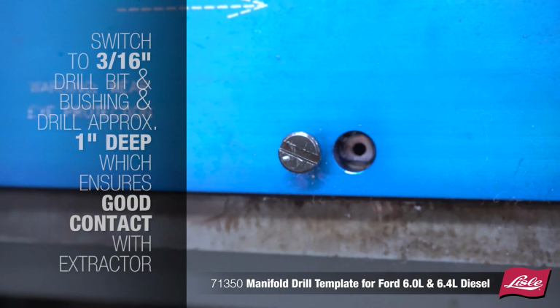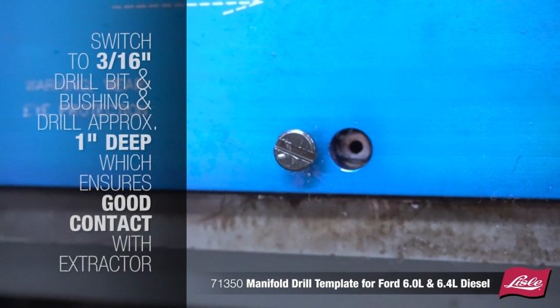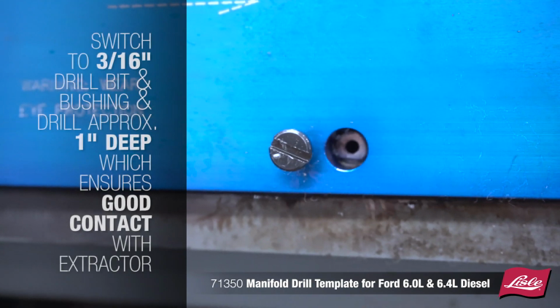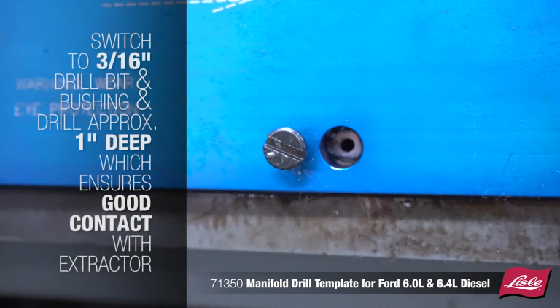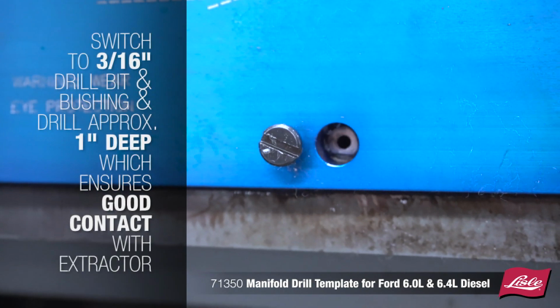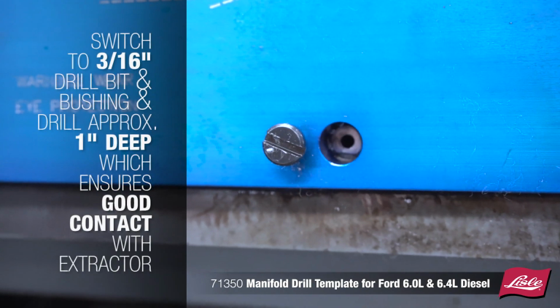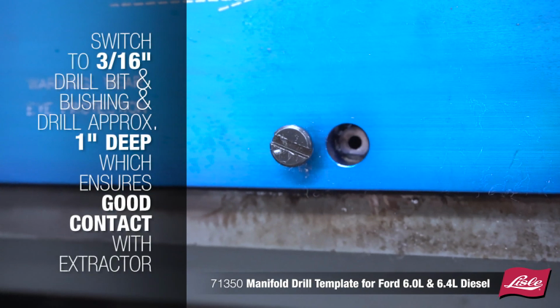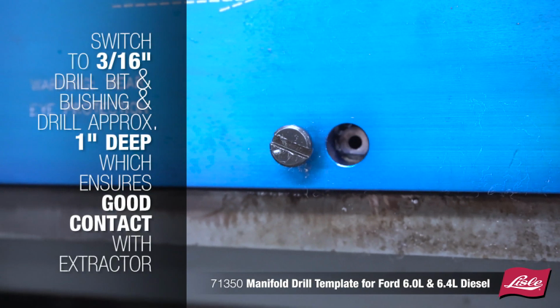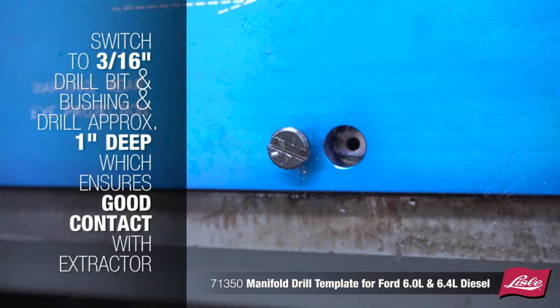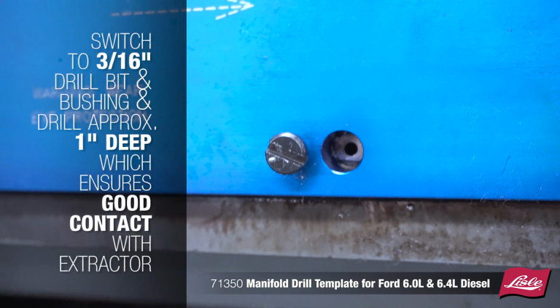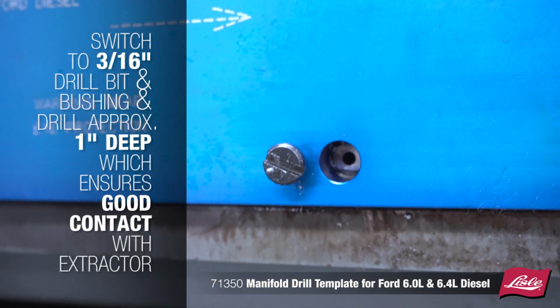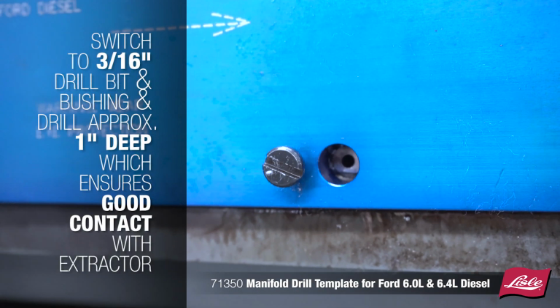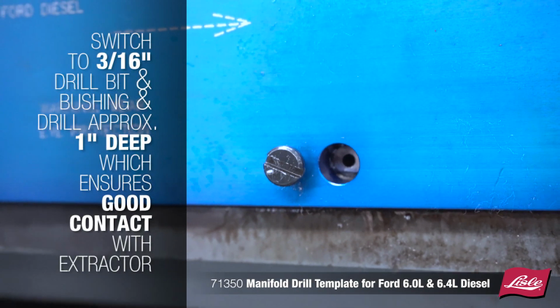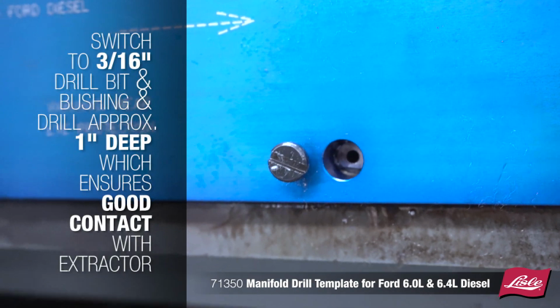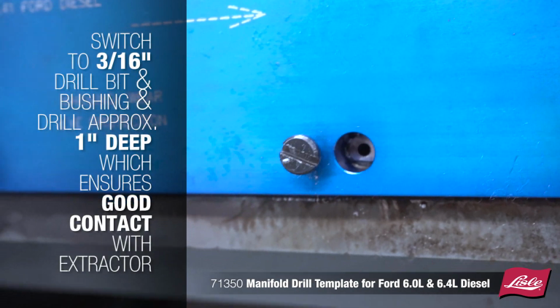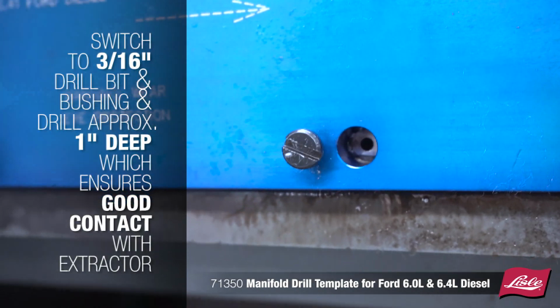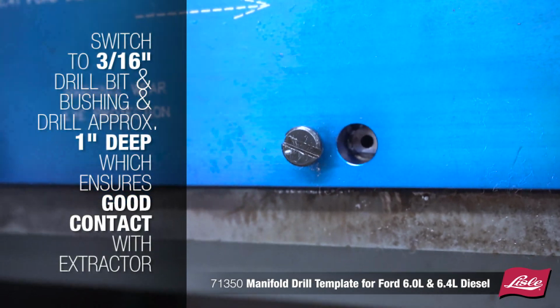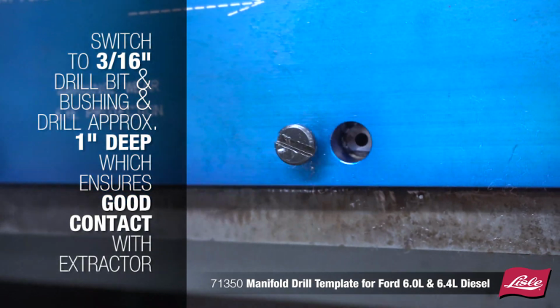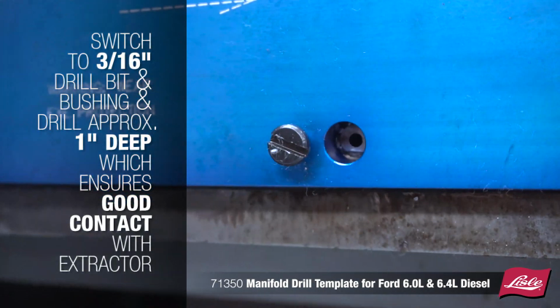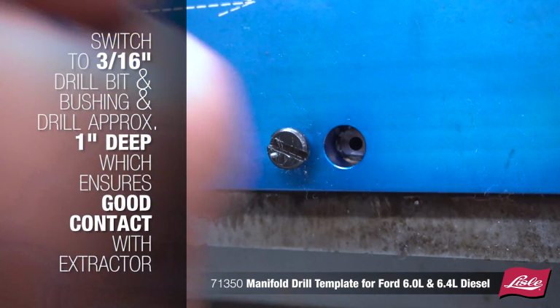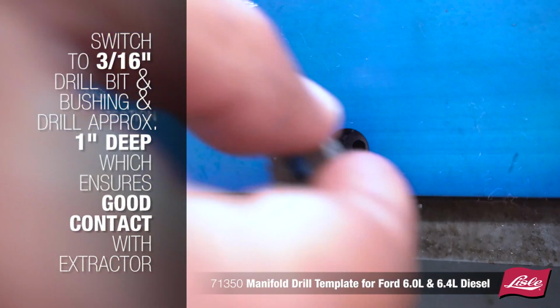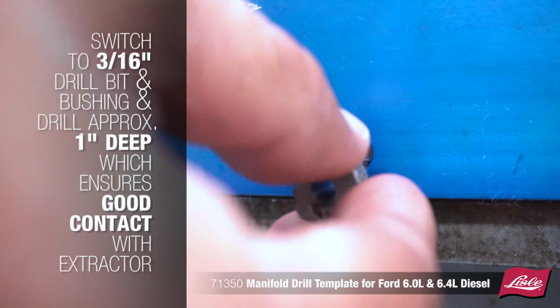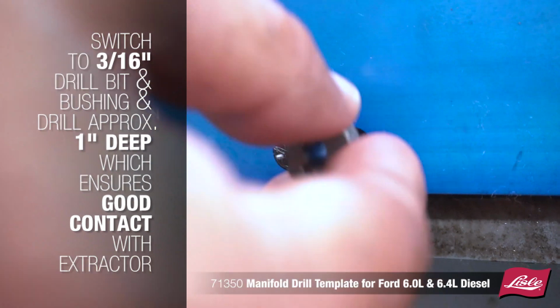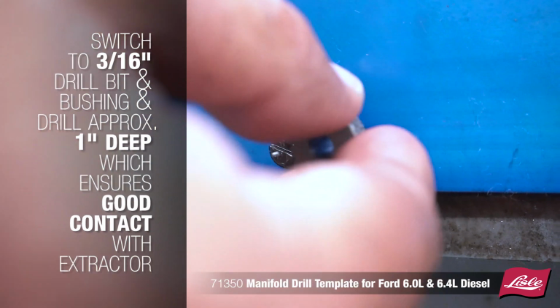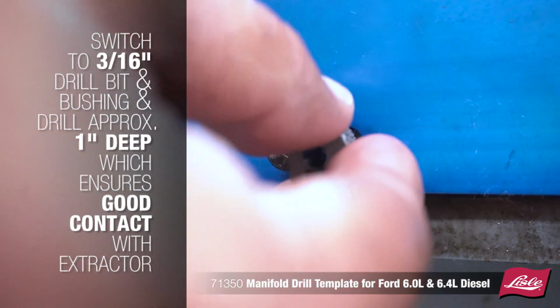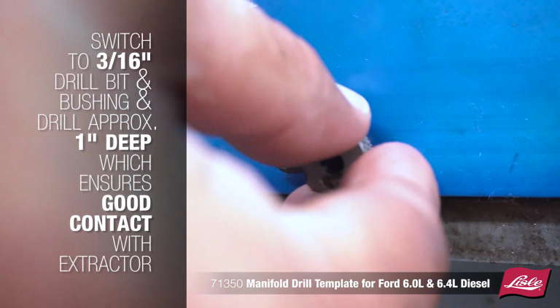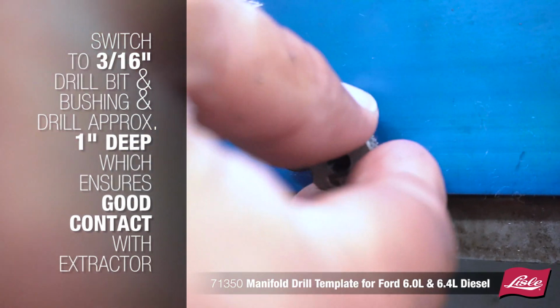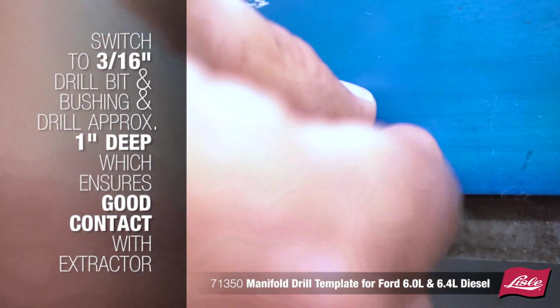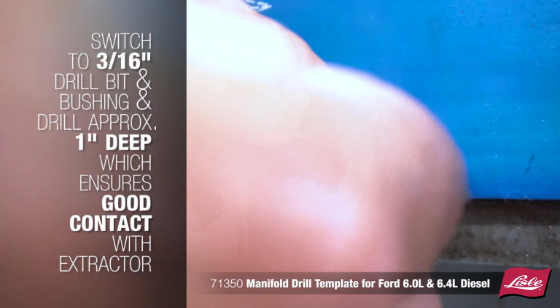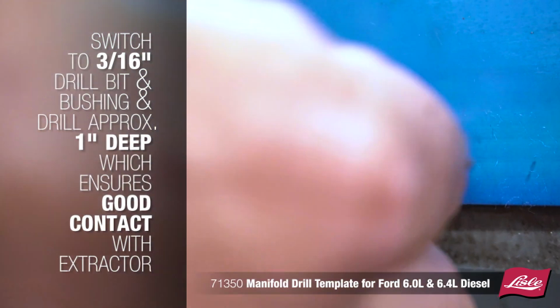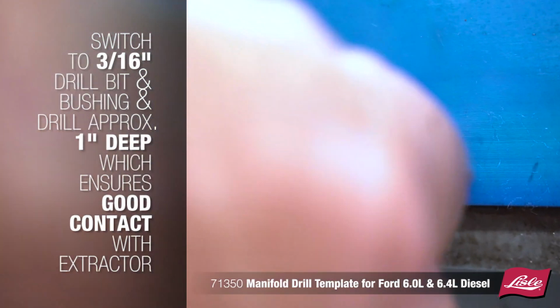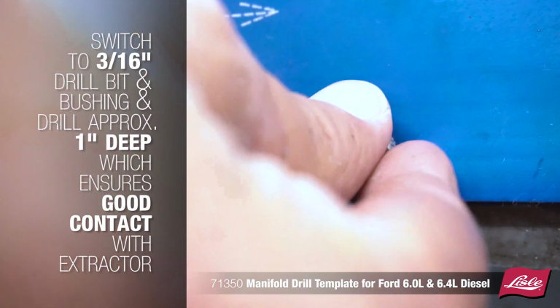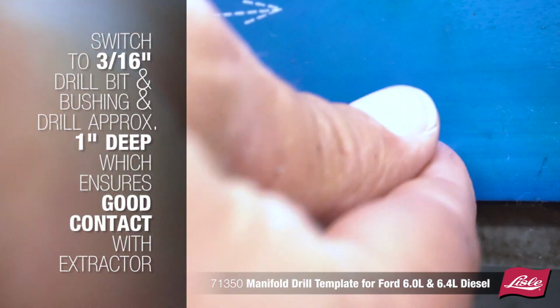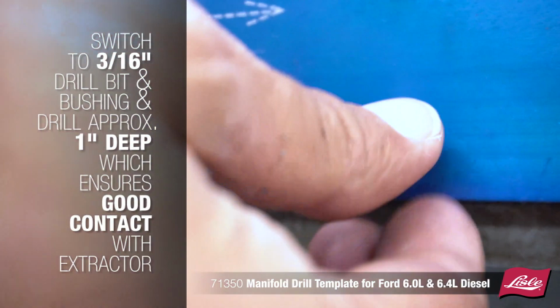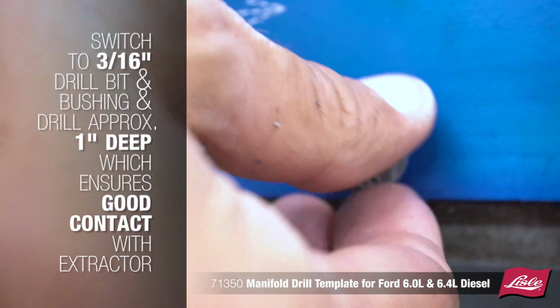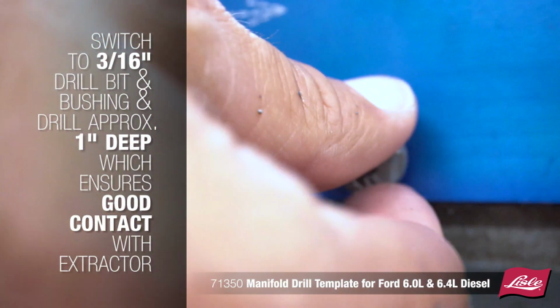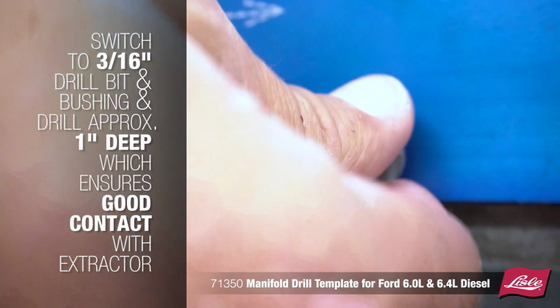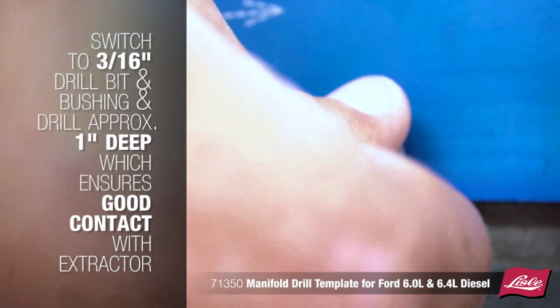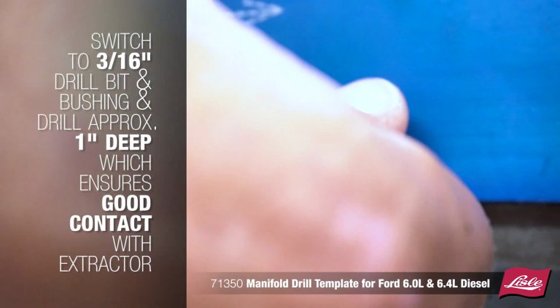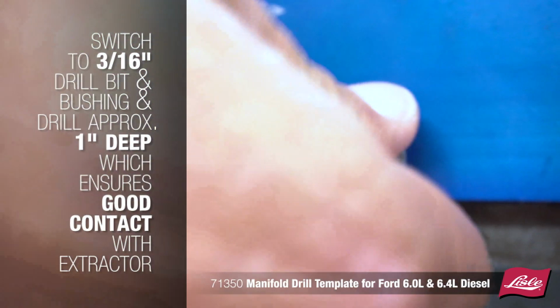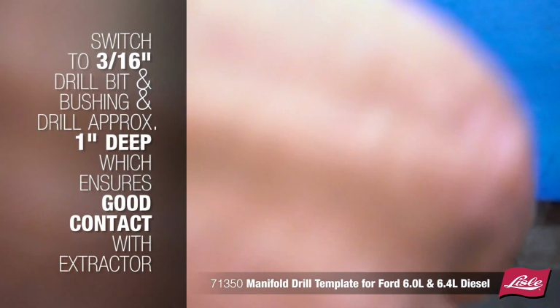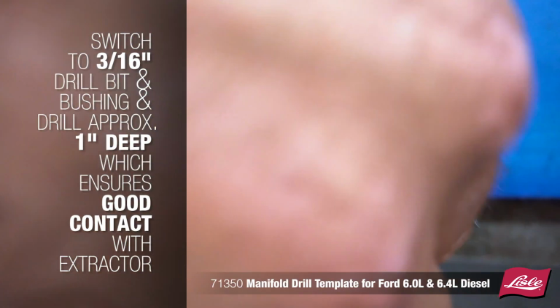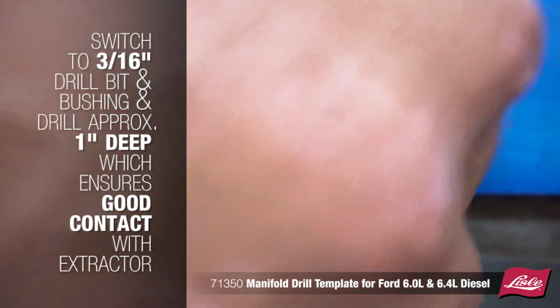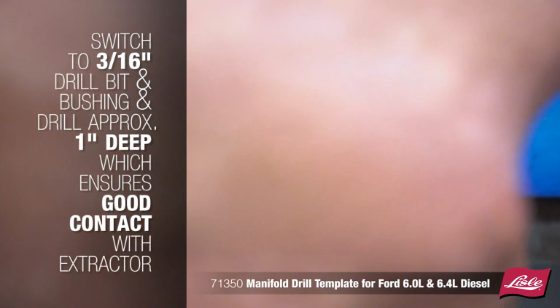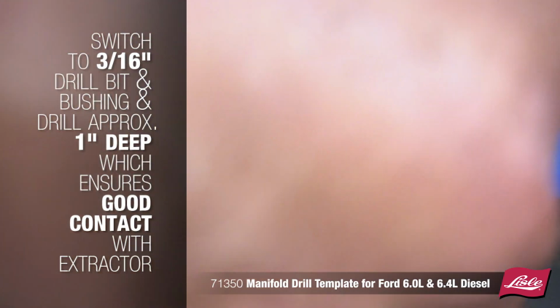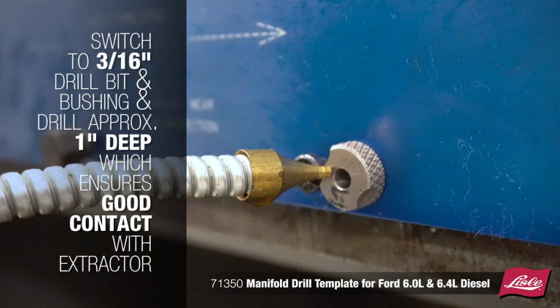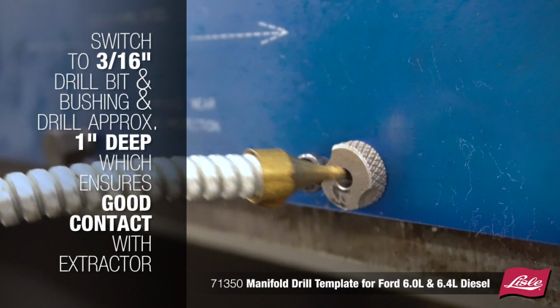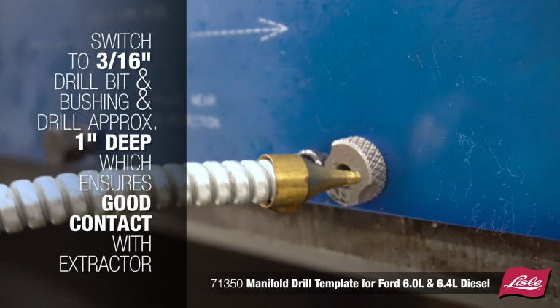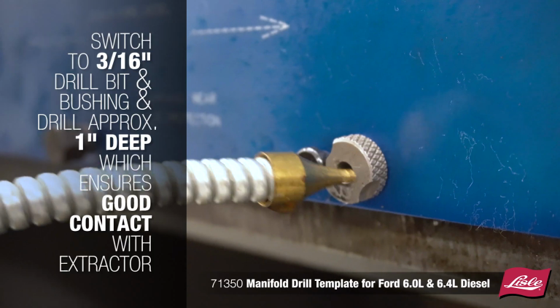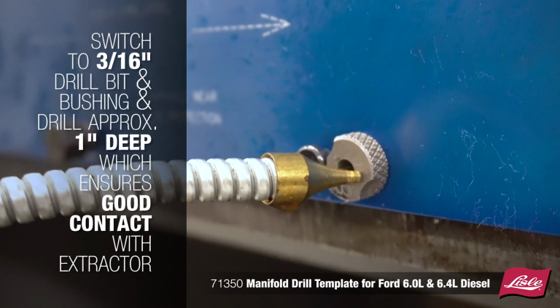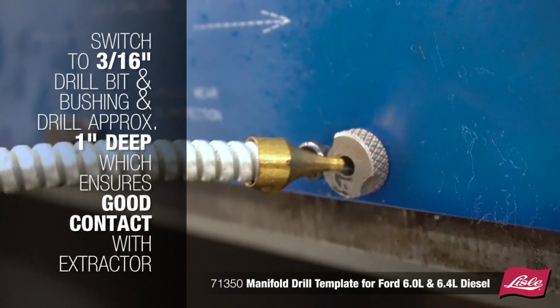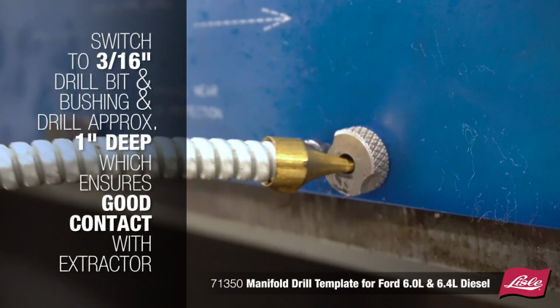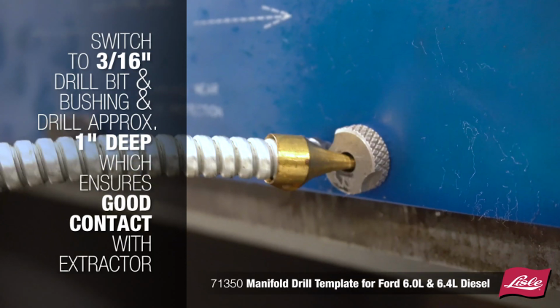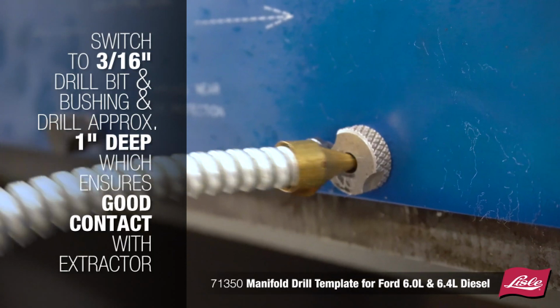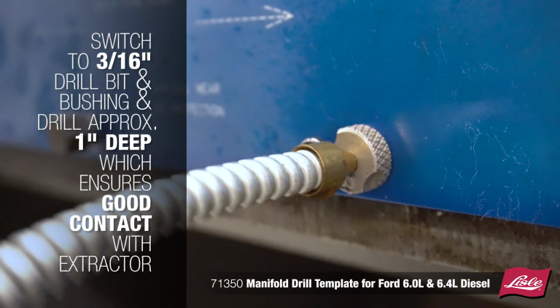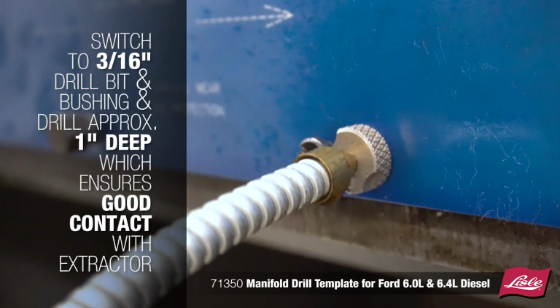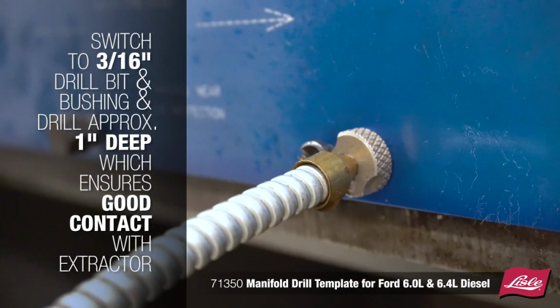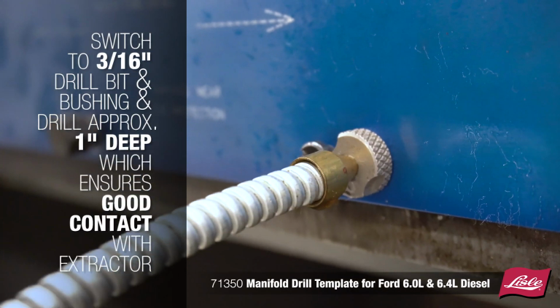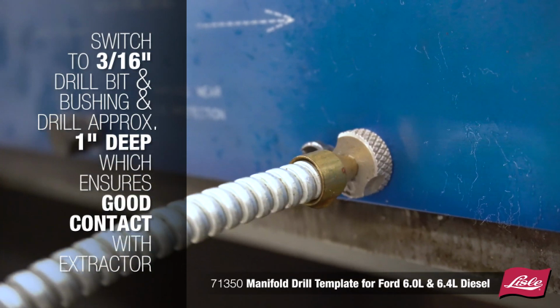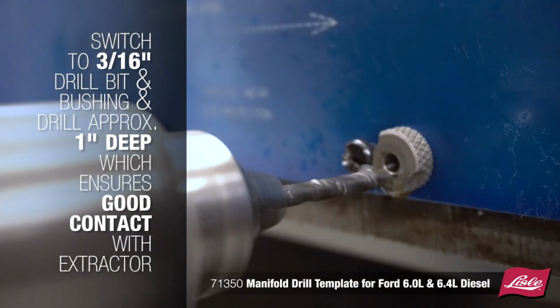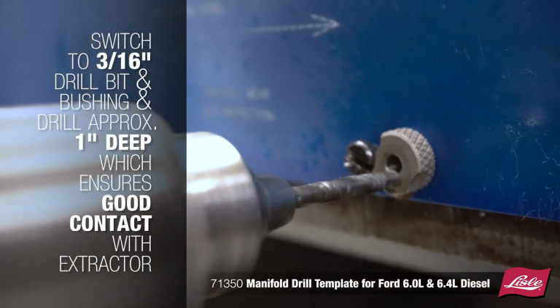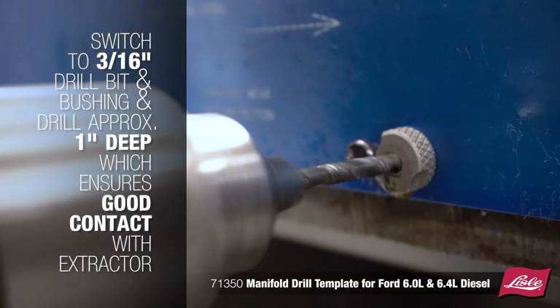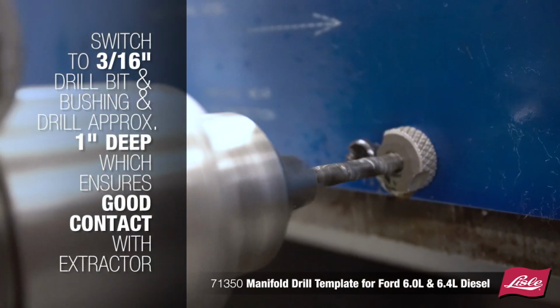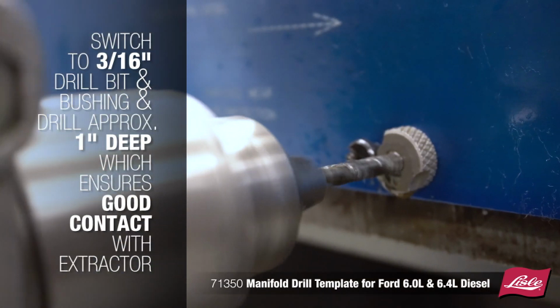Switch to the 3/16-inch drill bit and bushing and drill approximately 1 inch deep. This will ensure good contact with the extractor.